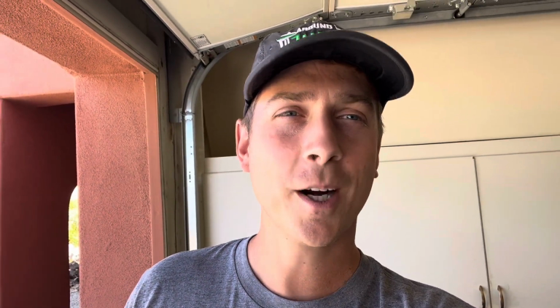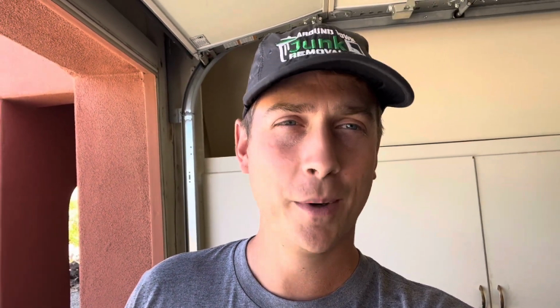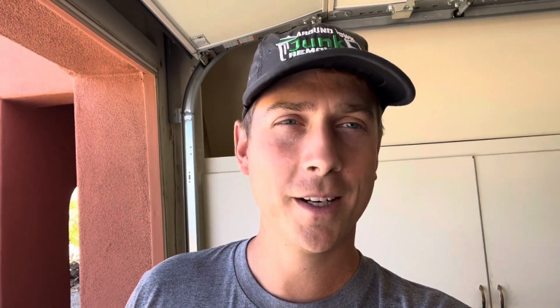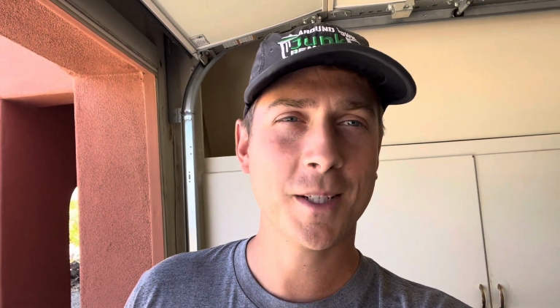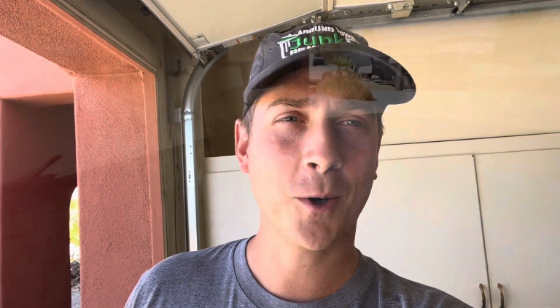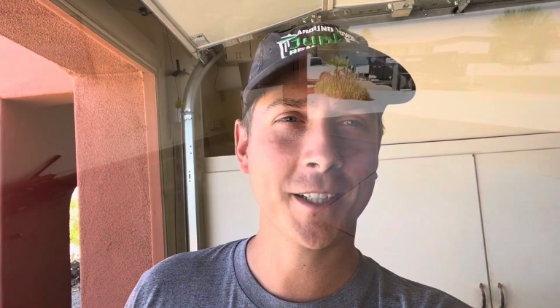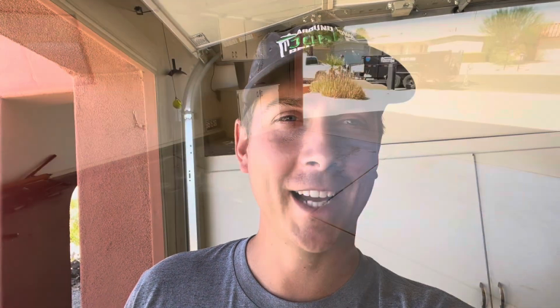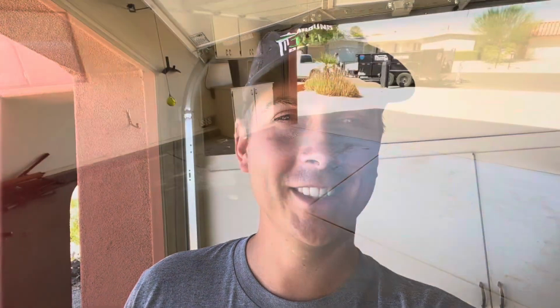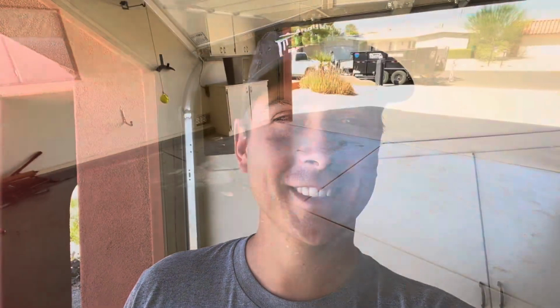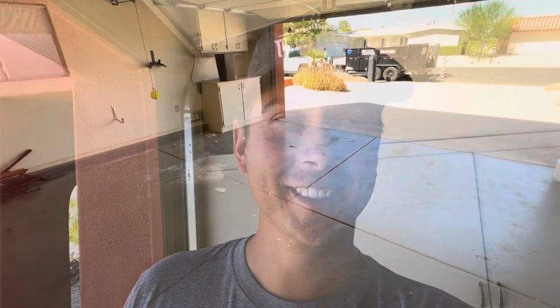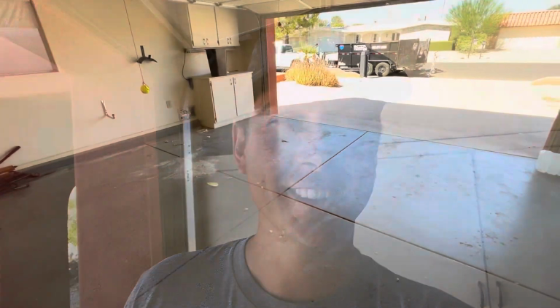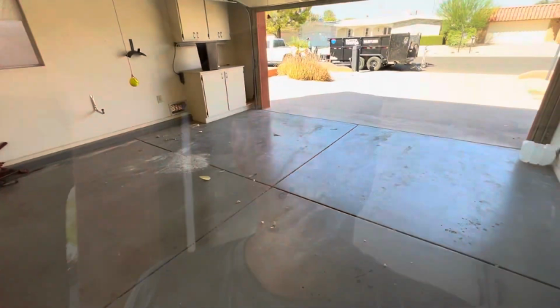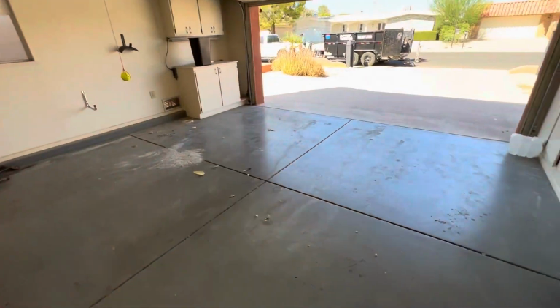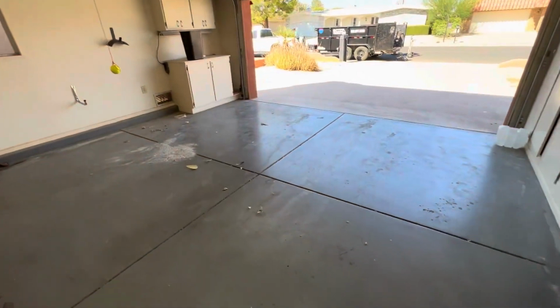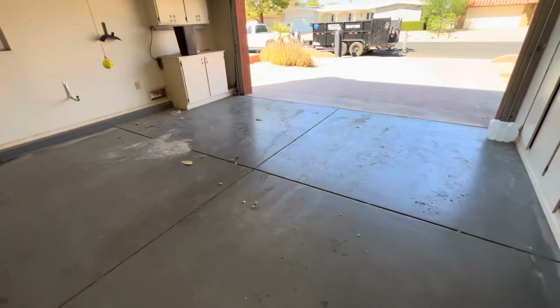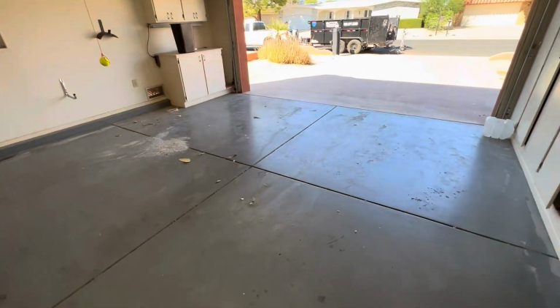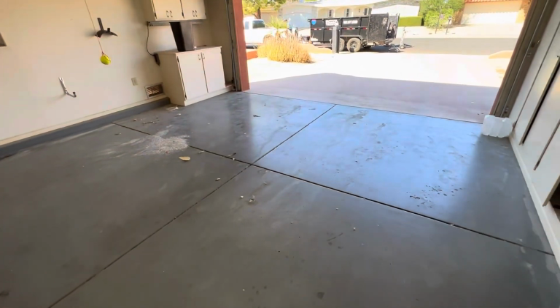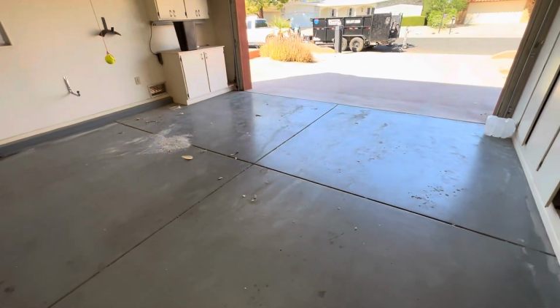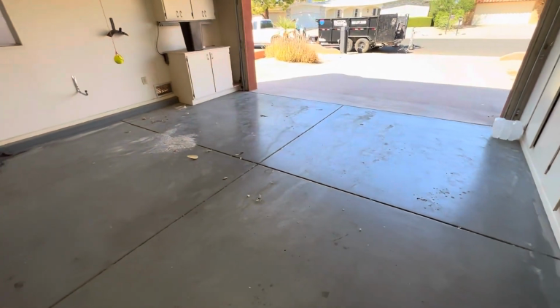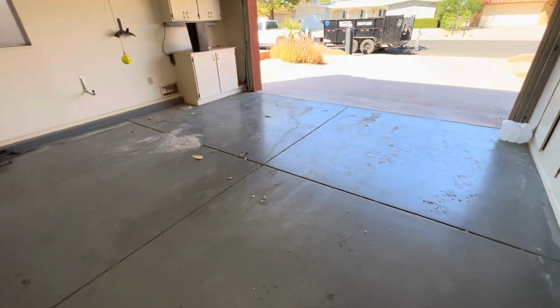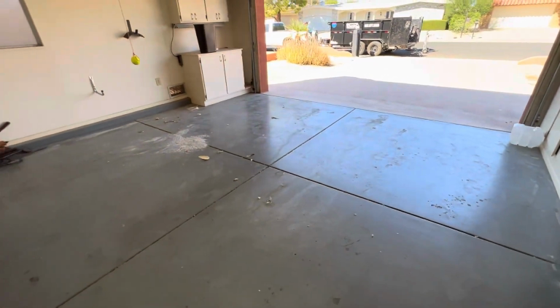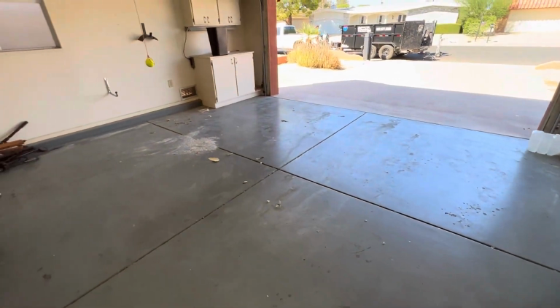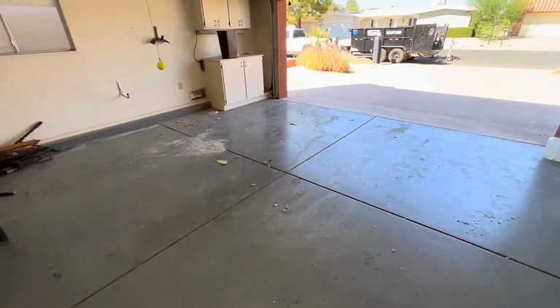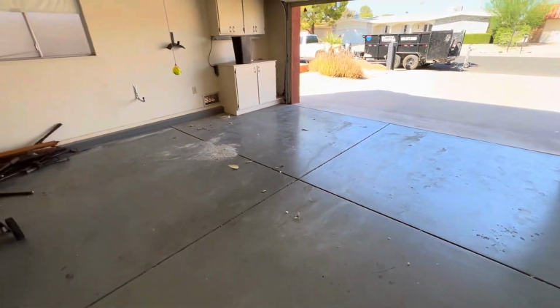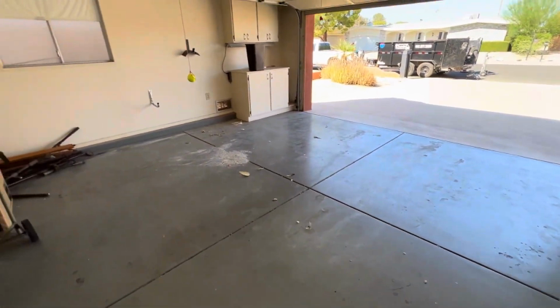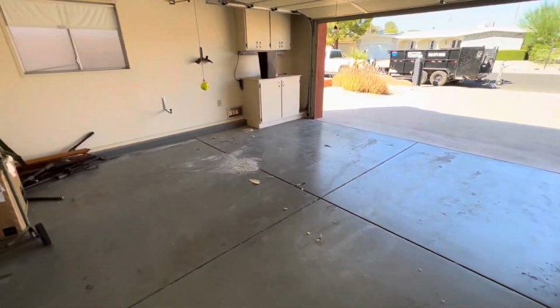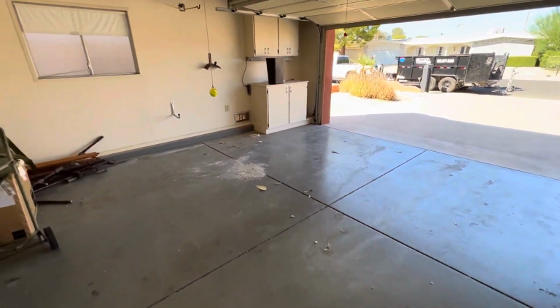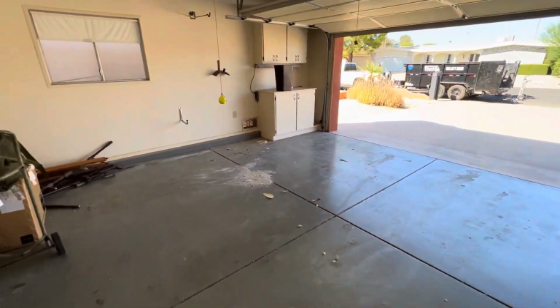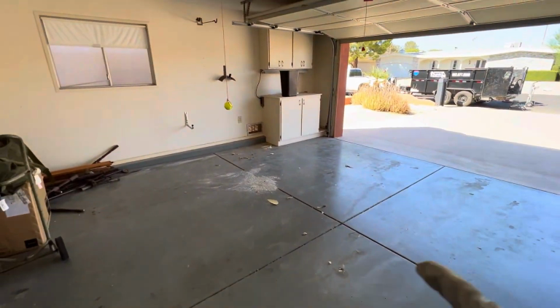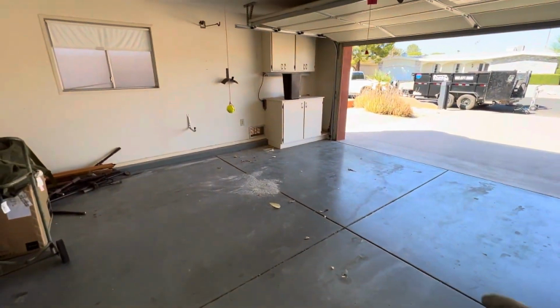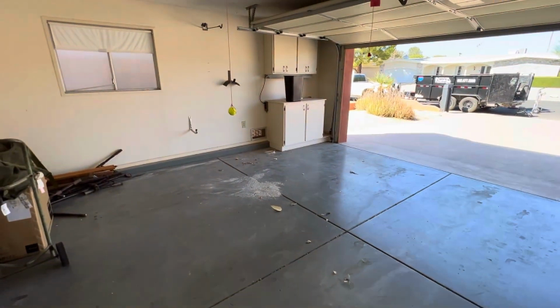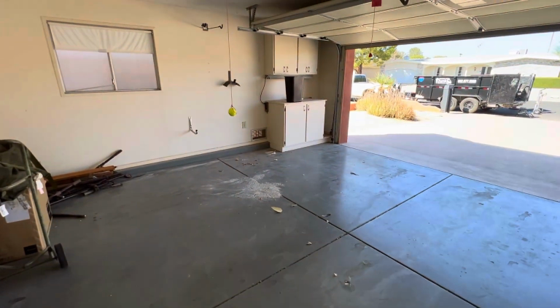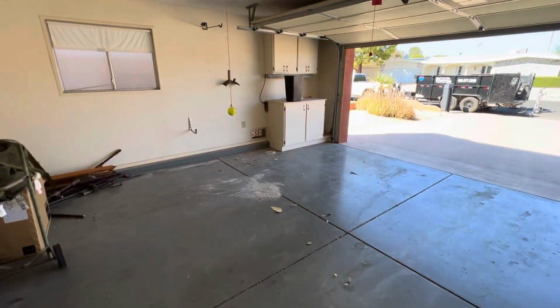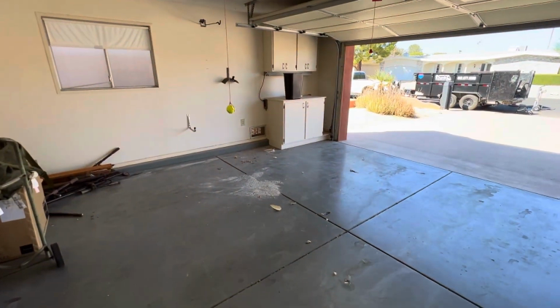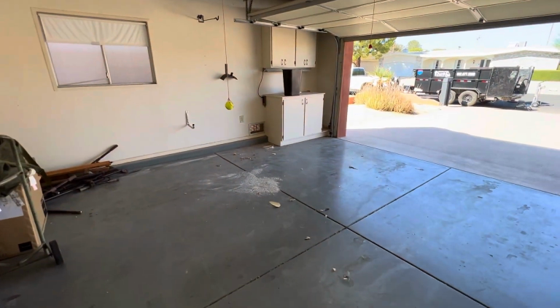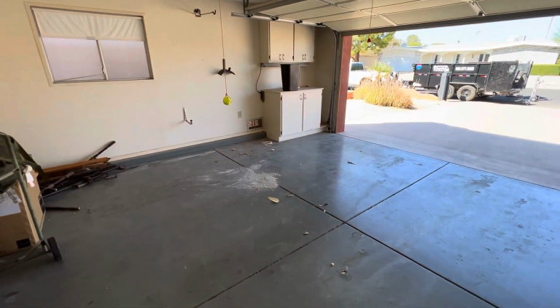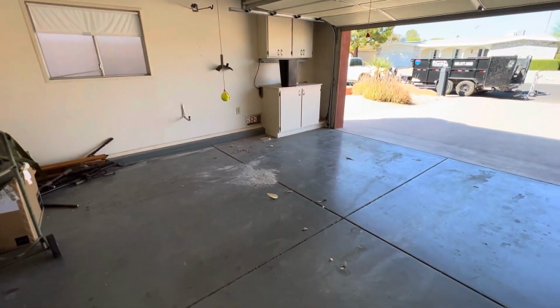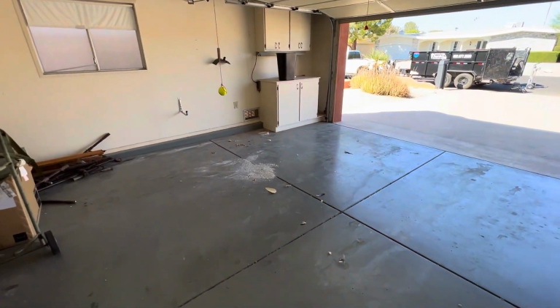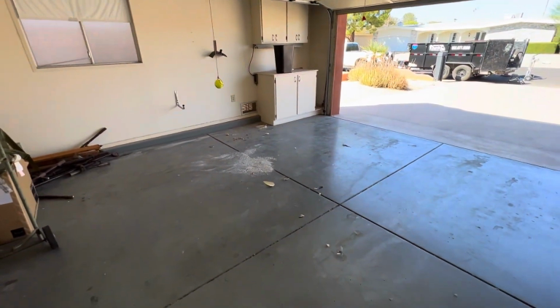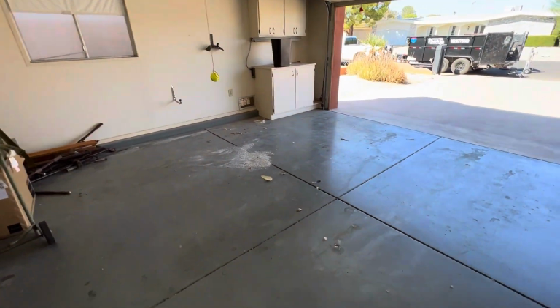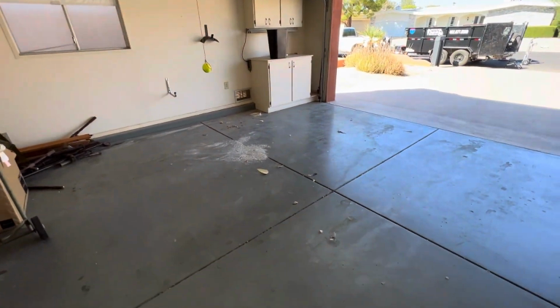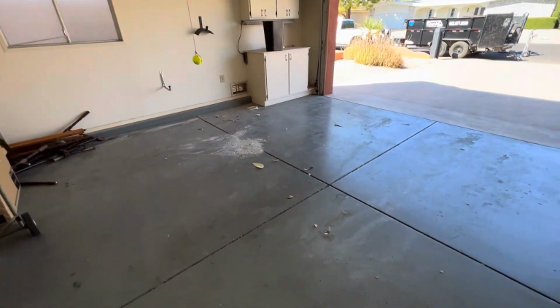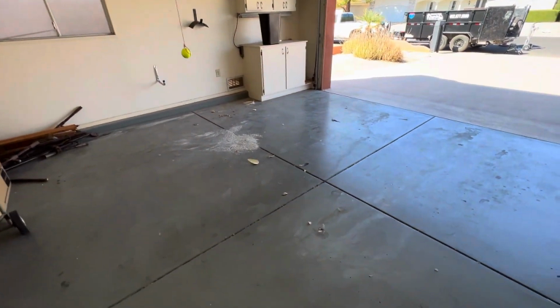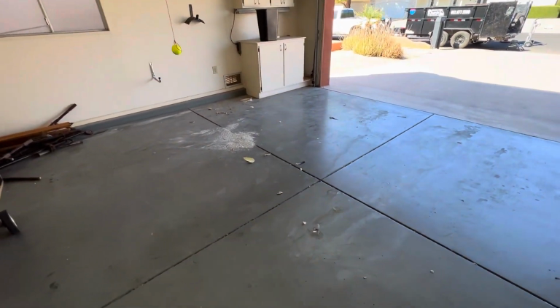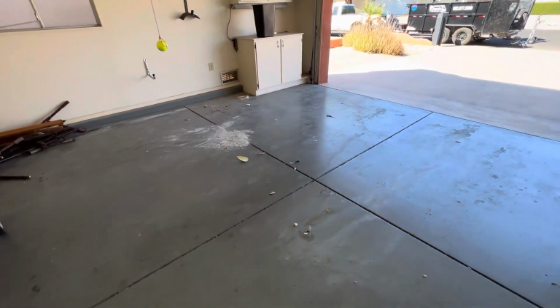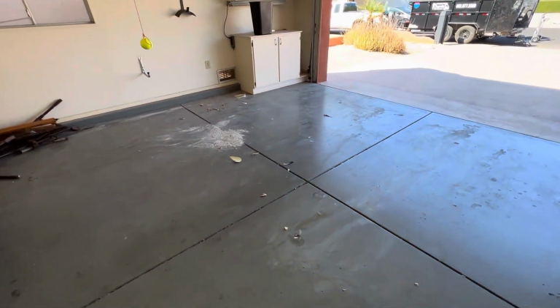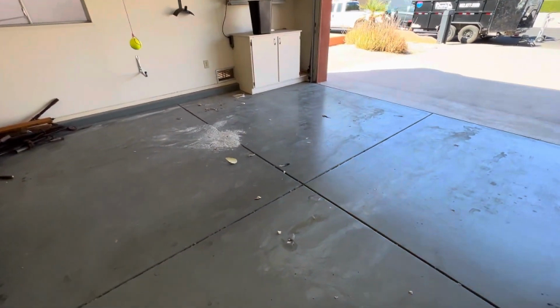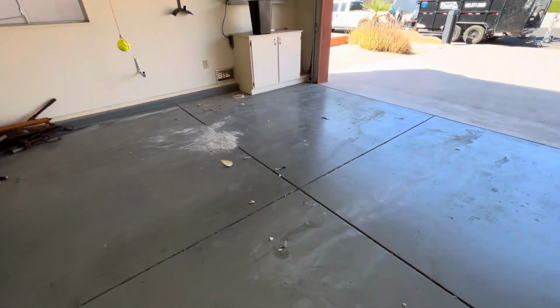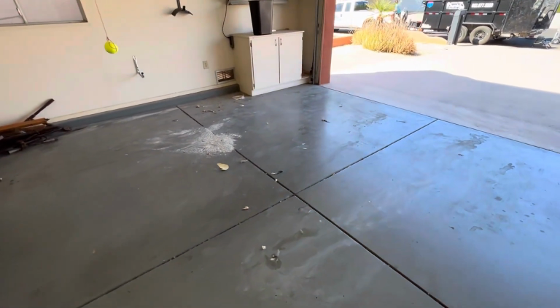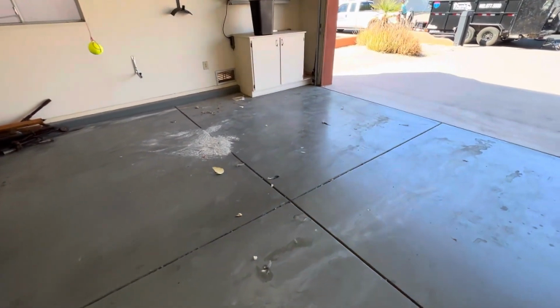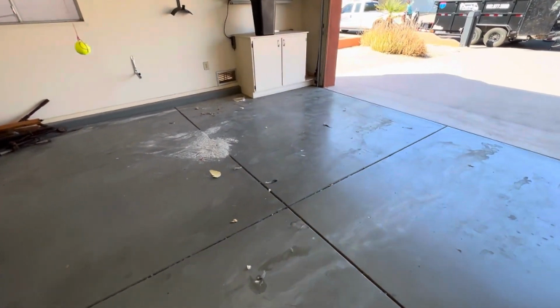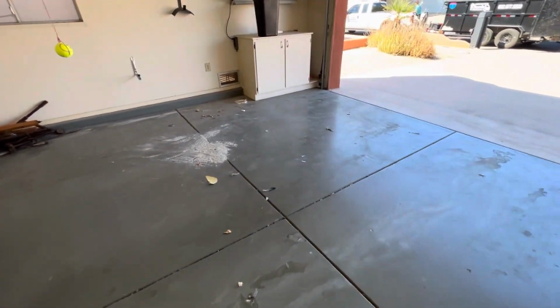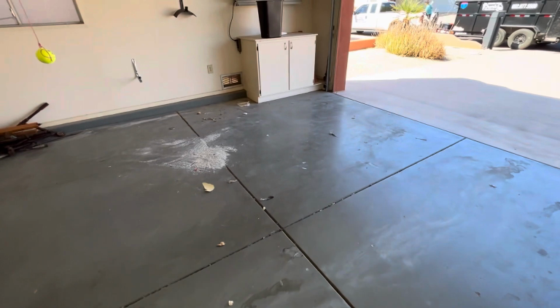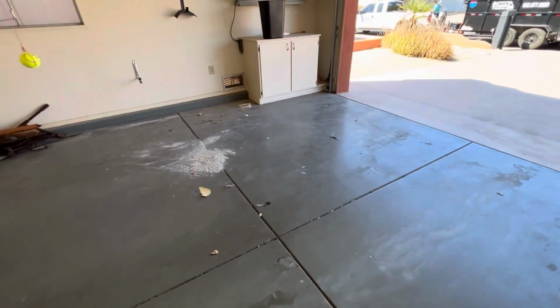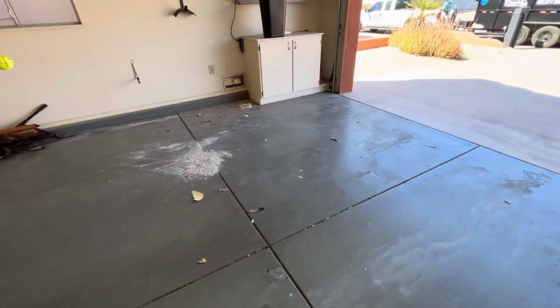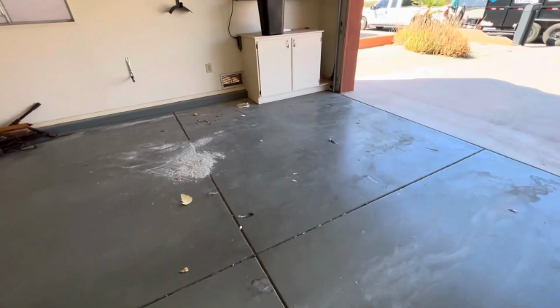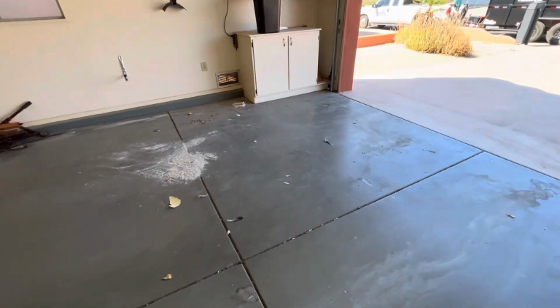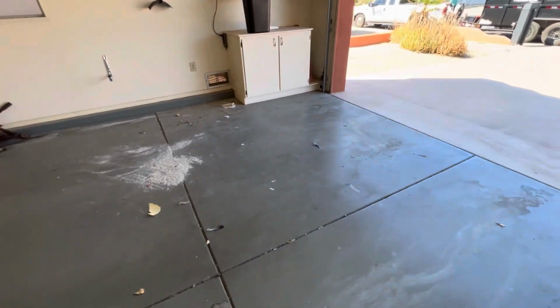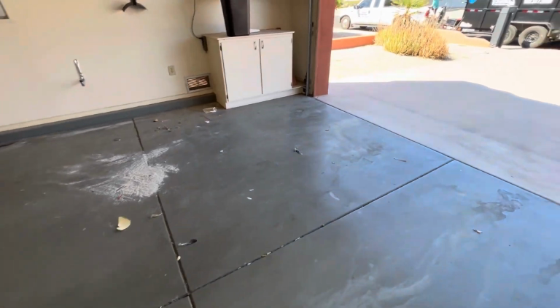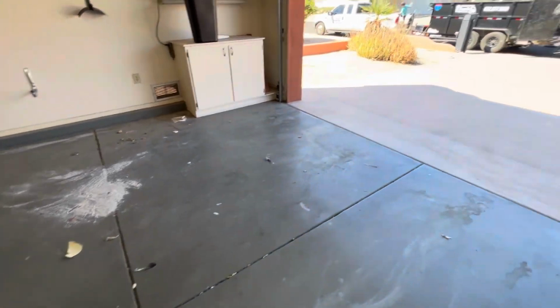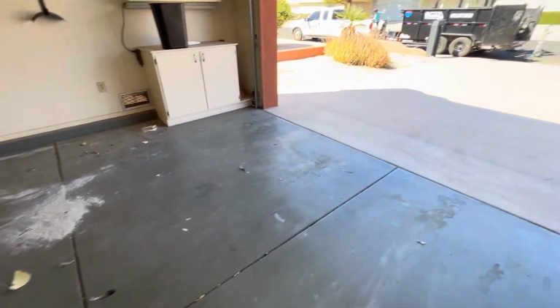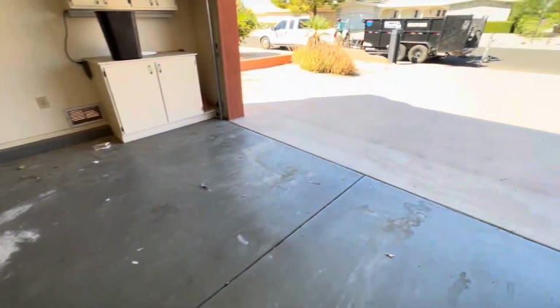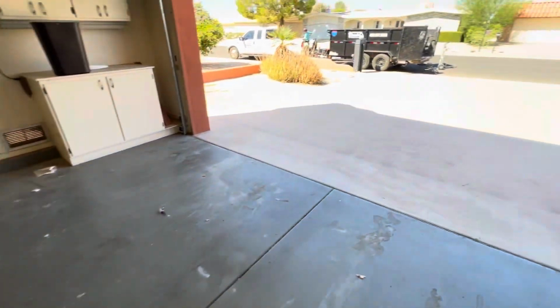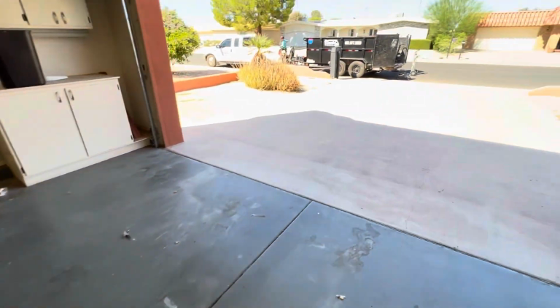All right, step one is completed. All the big stuff's out. Next we're going to sweep up this garage and clean it up for them.